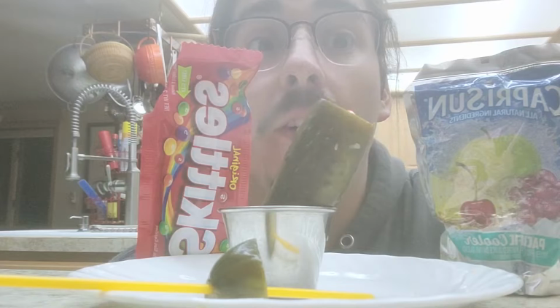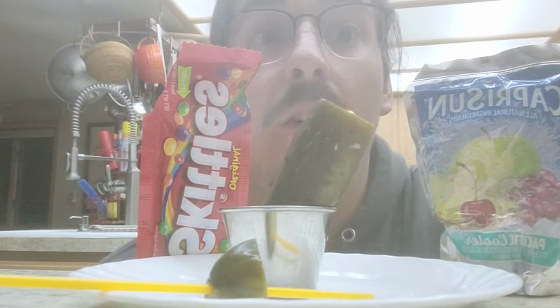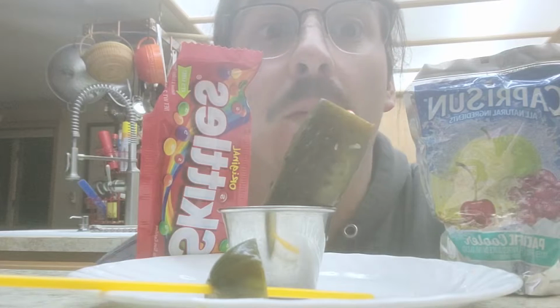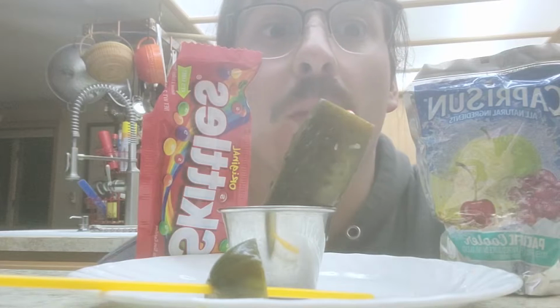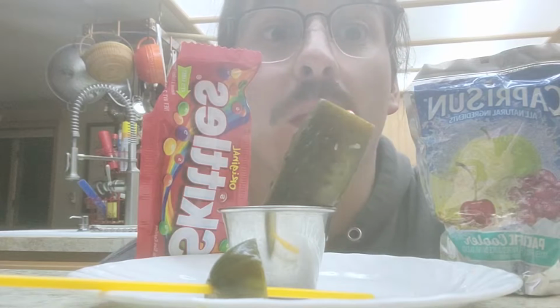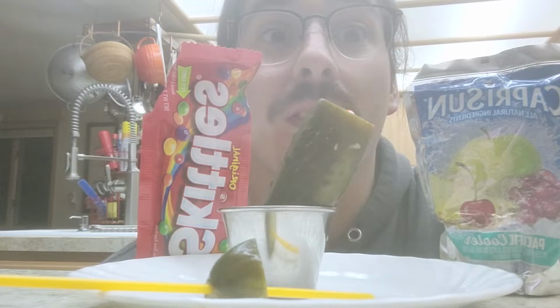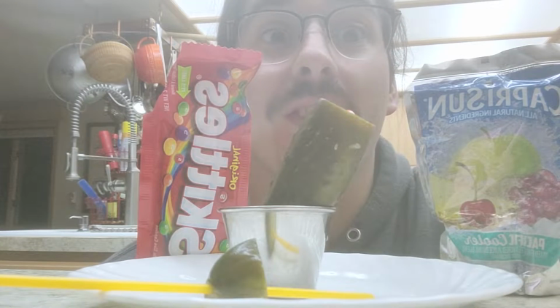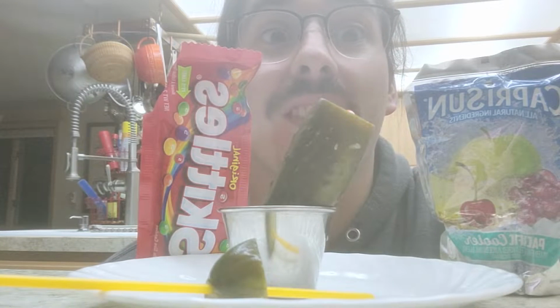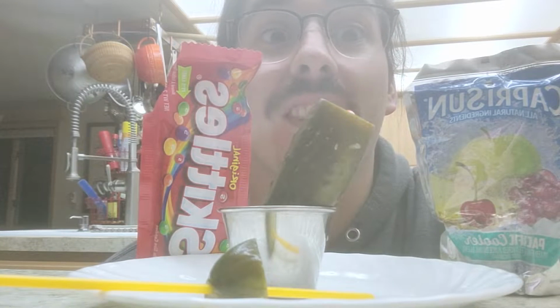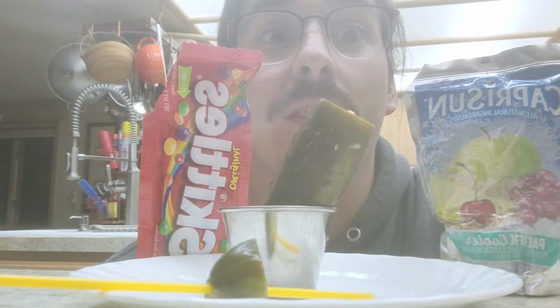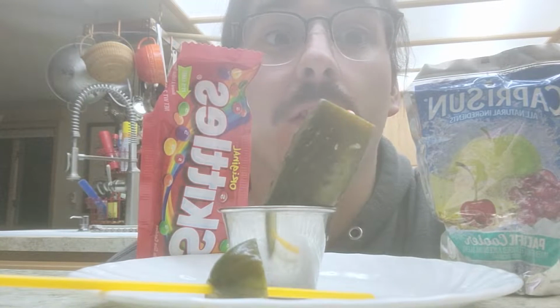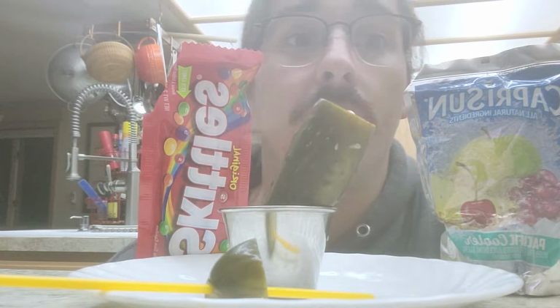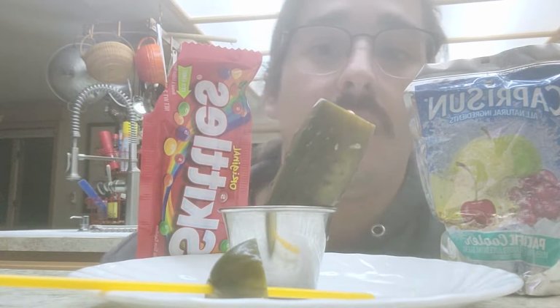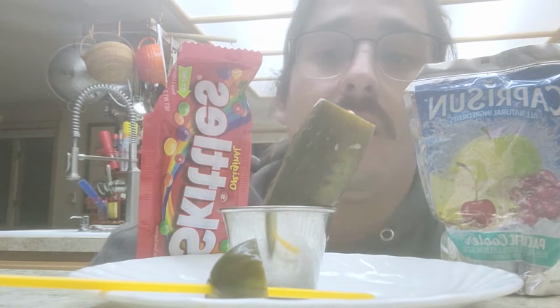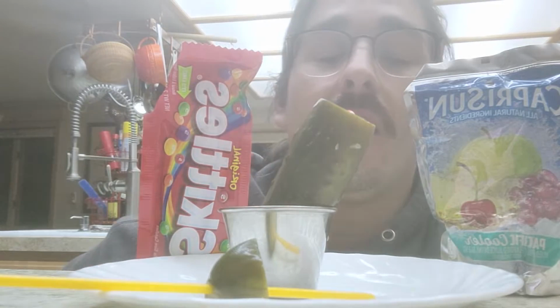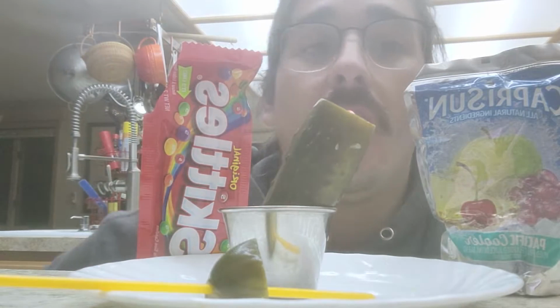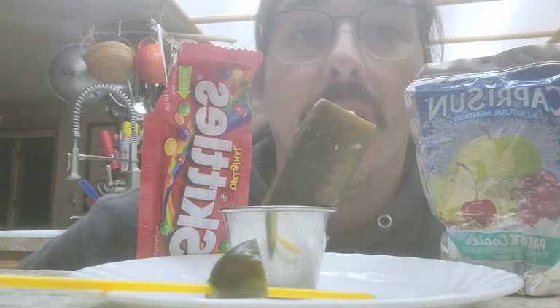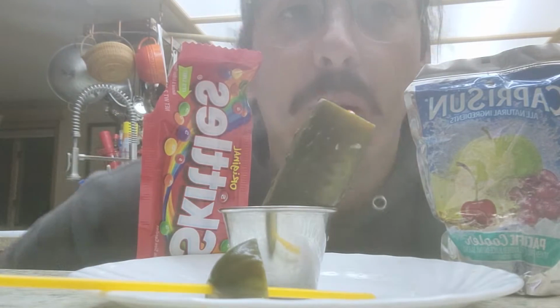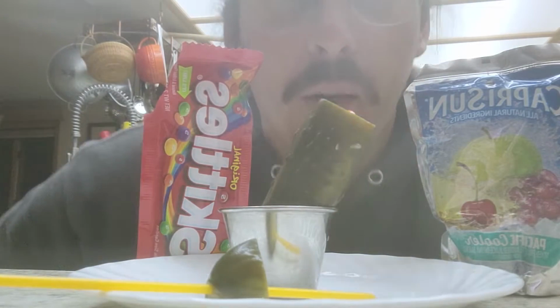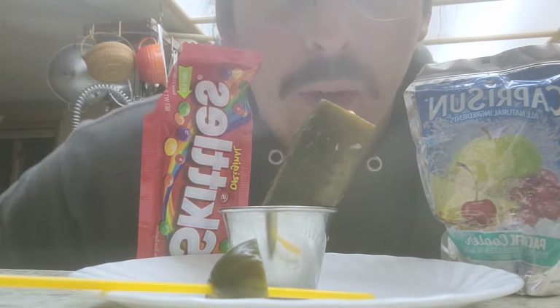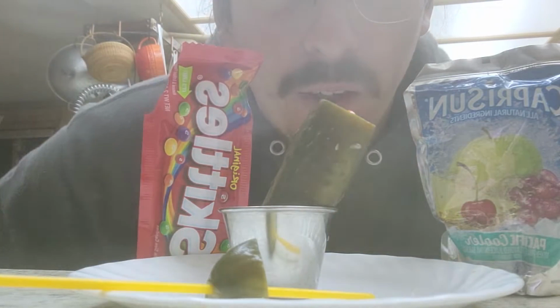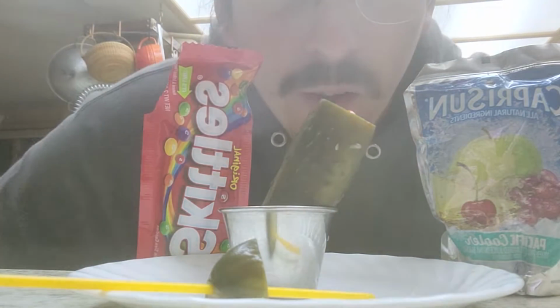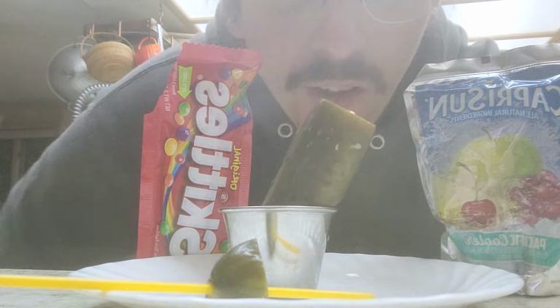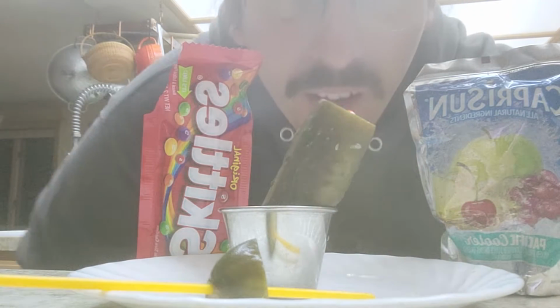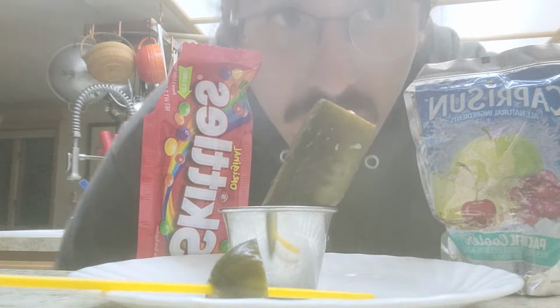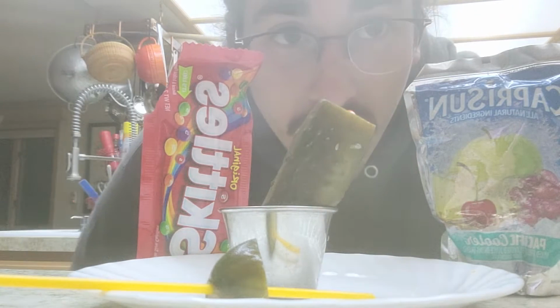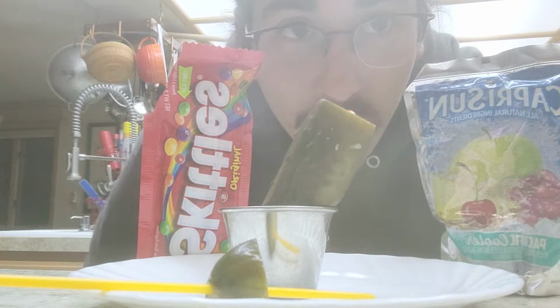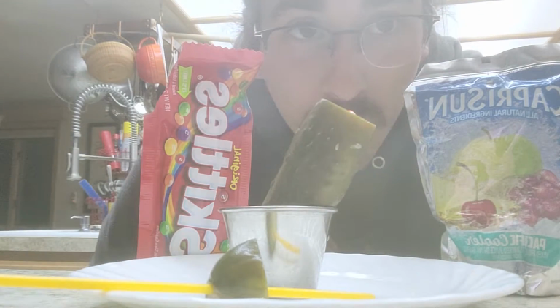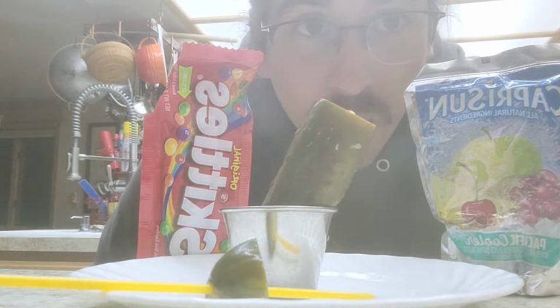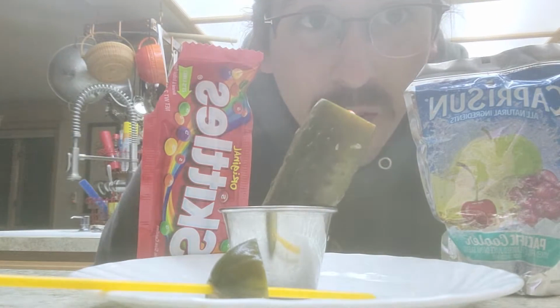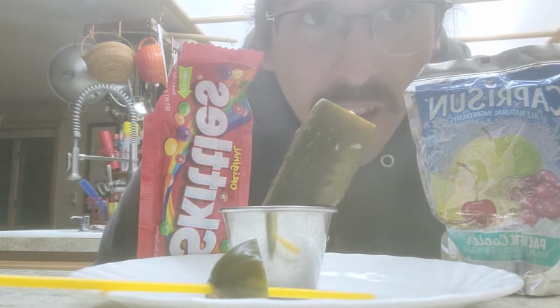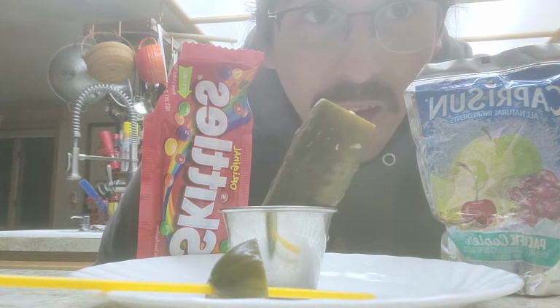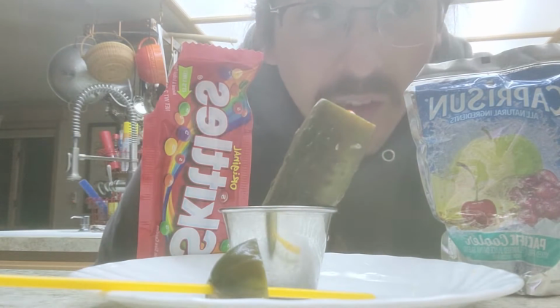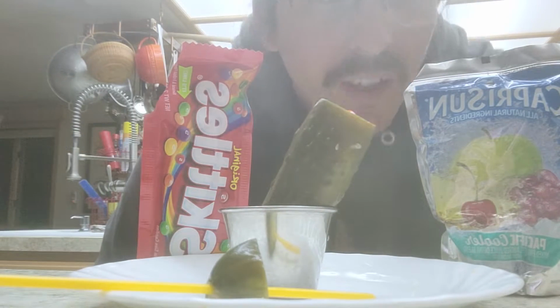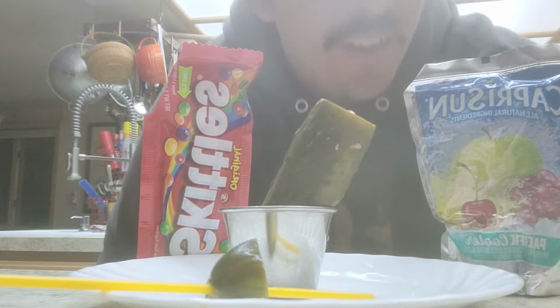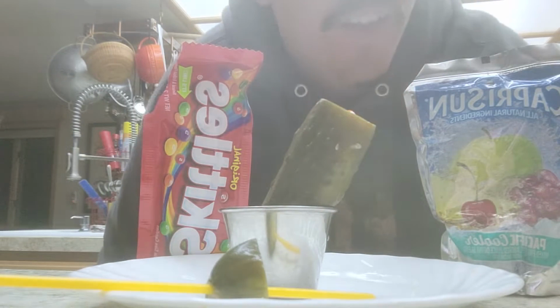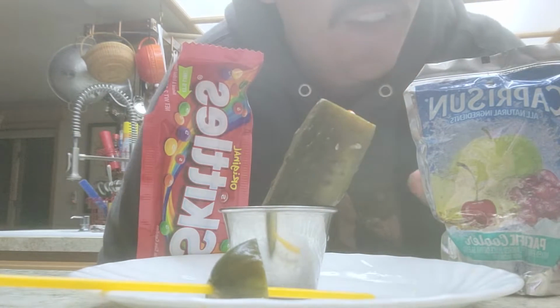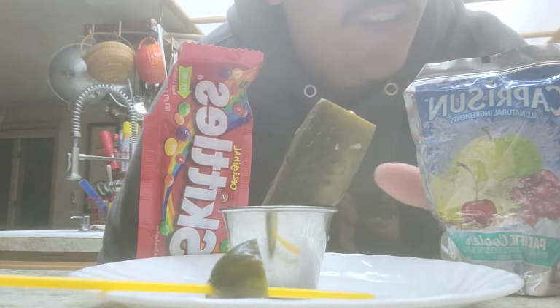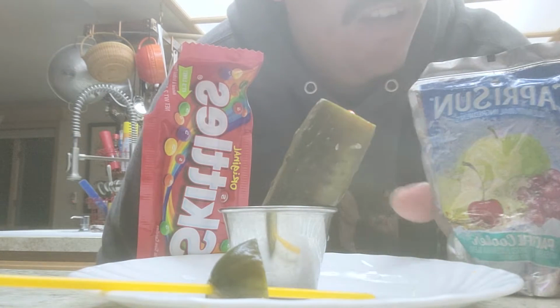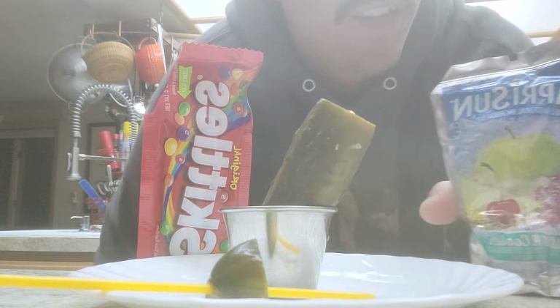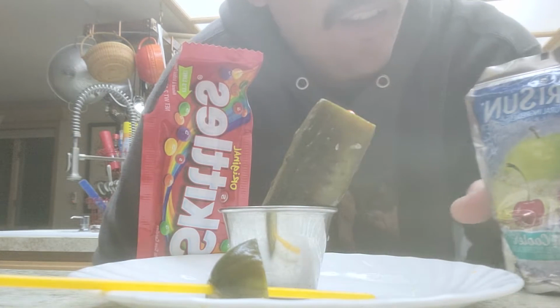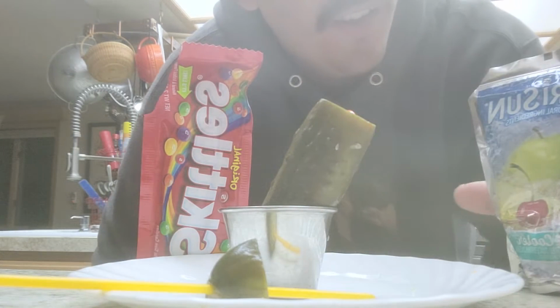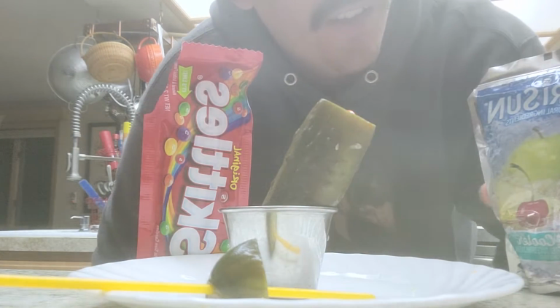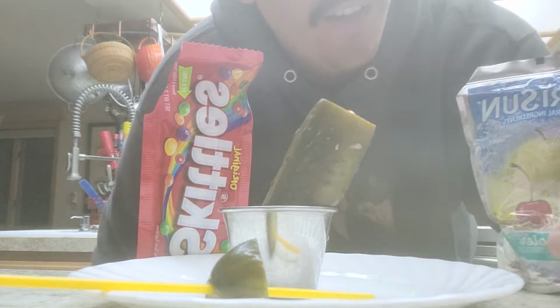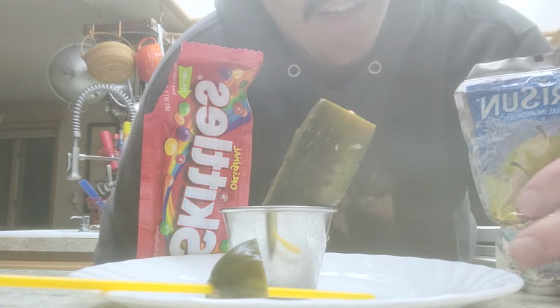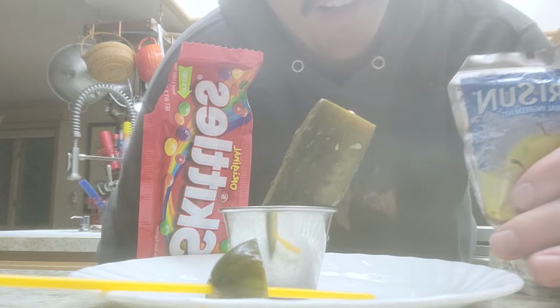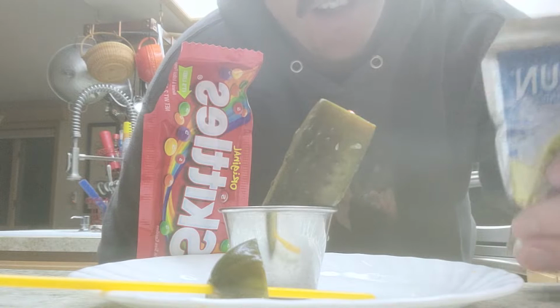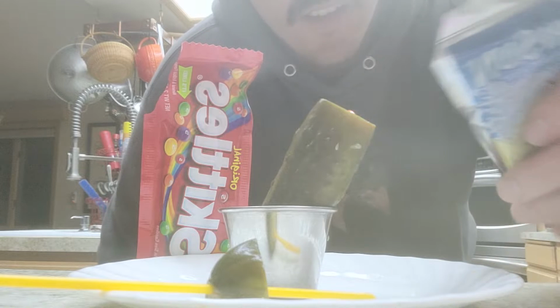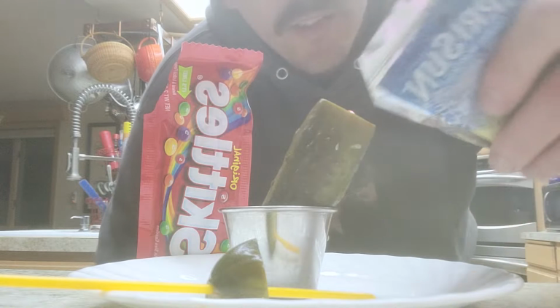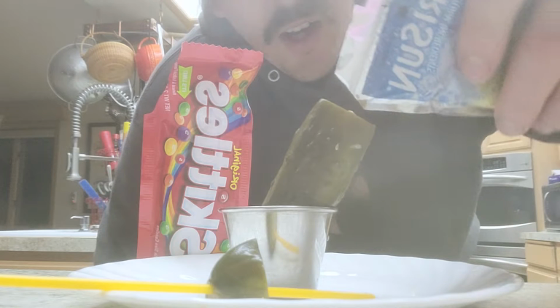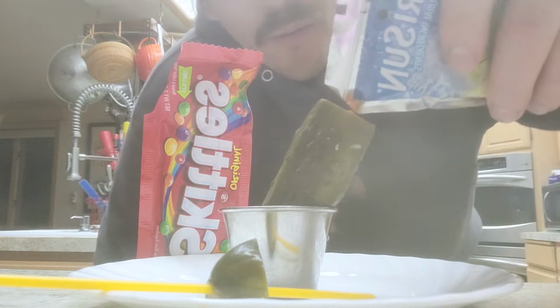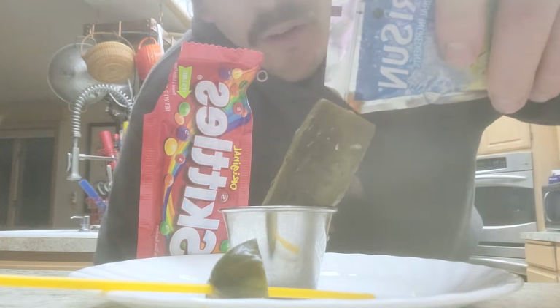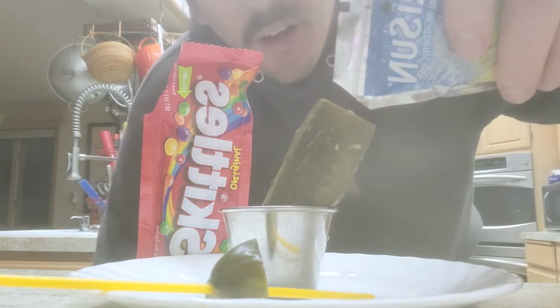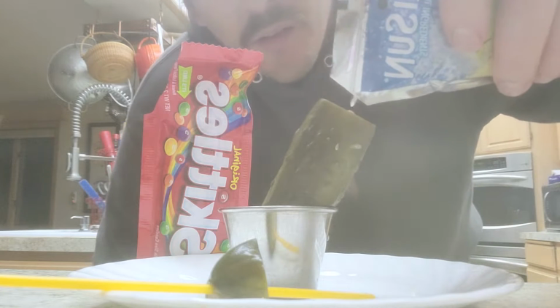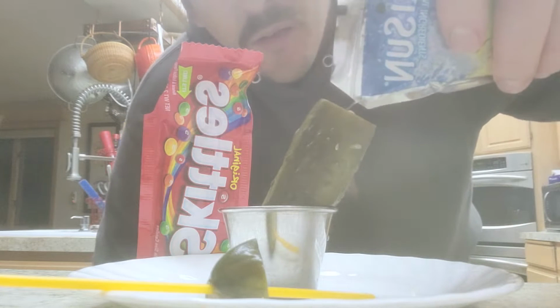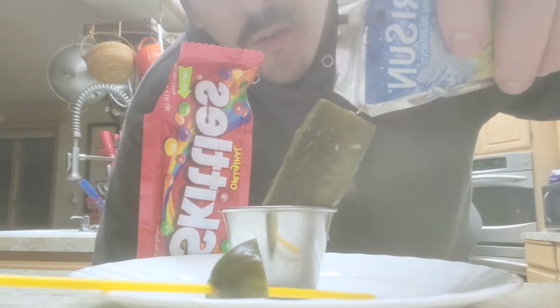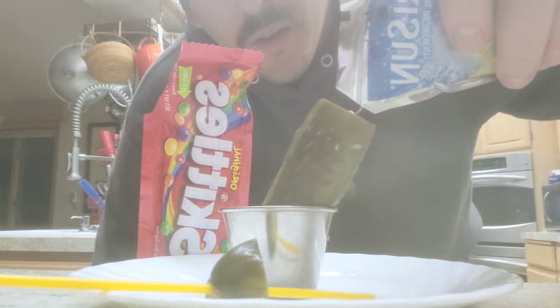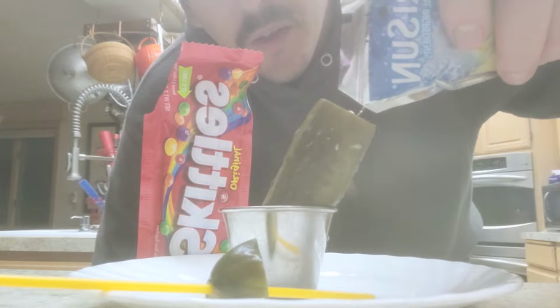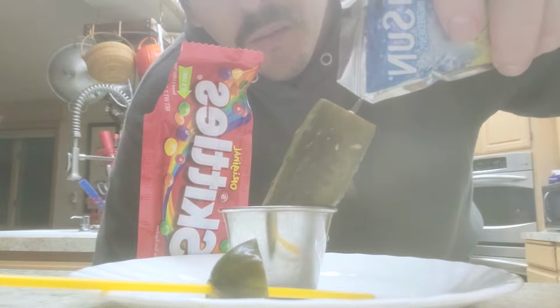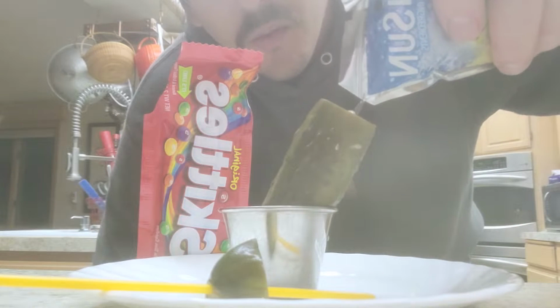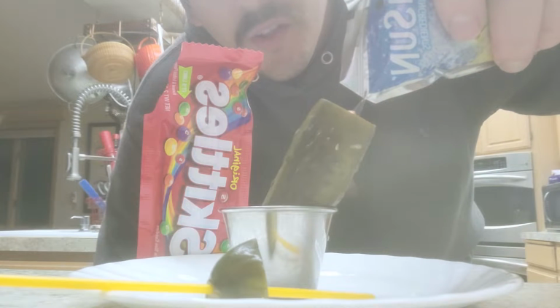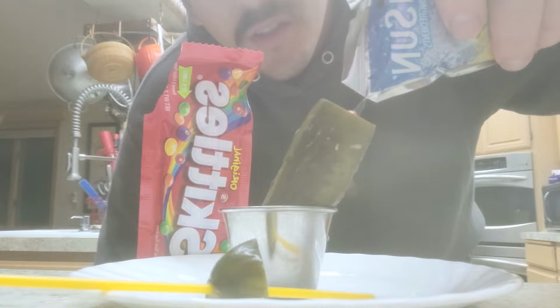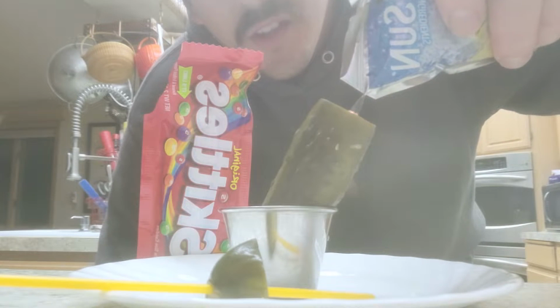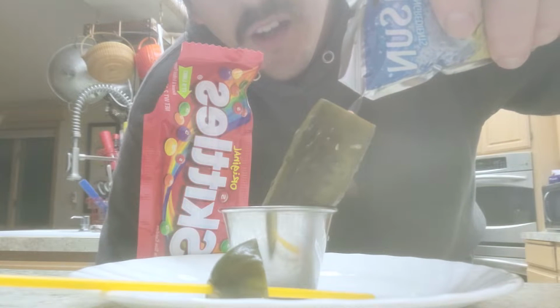Capri Skickle. Hollow out a pickle, put some Skittles in it, top it off with a Capri Sun.